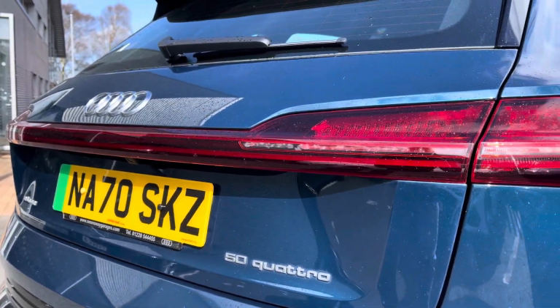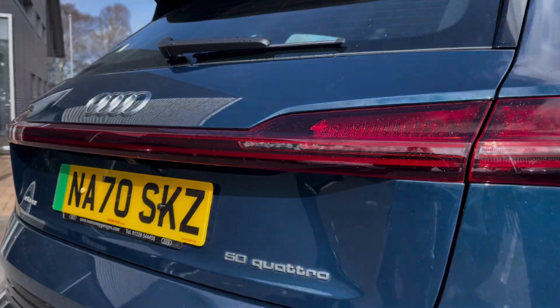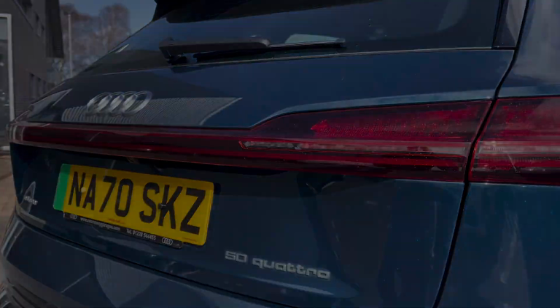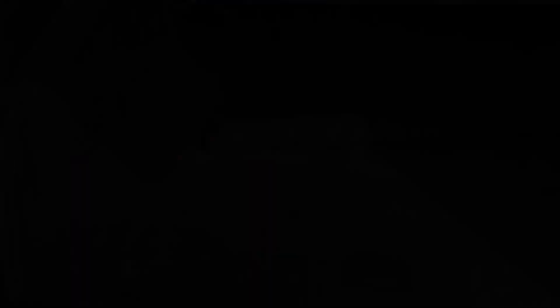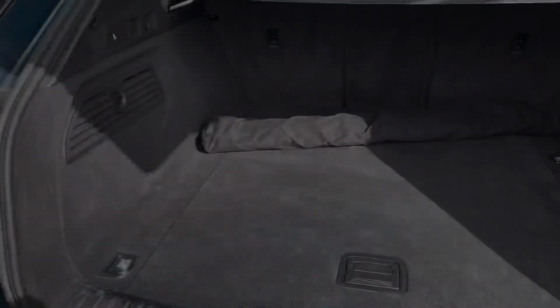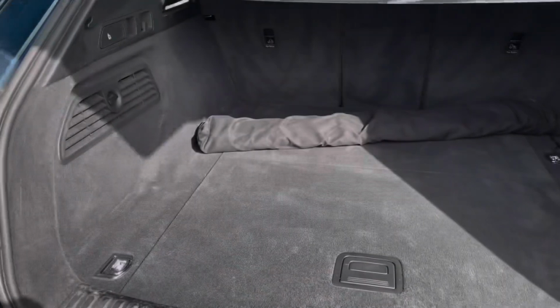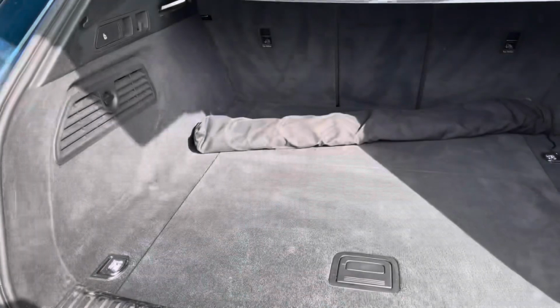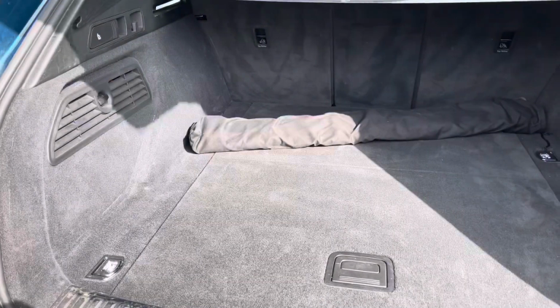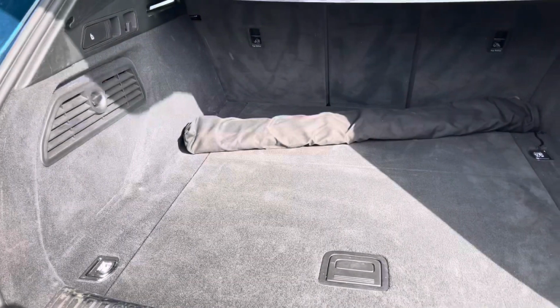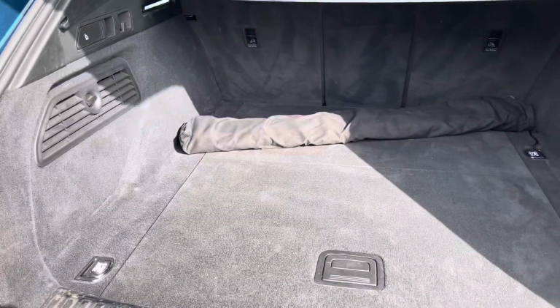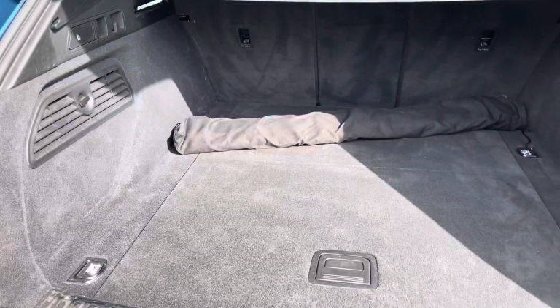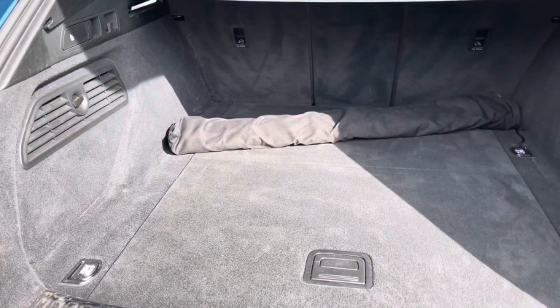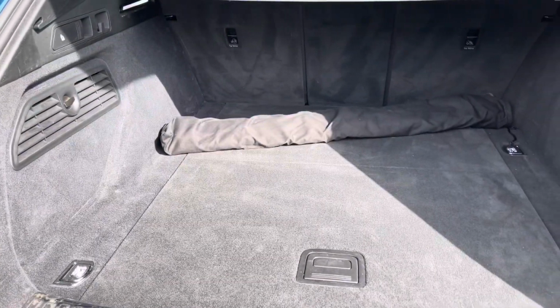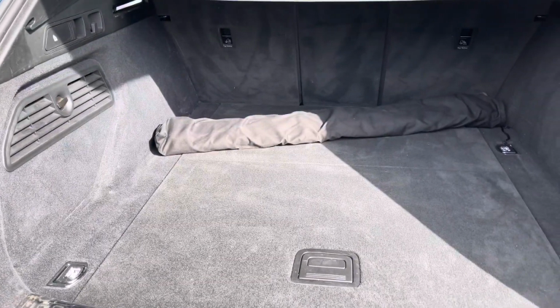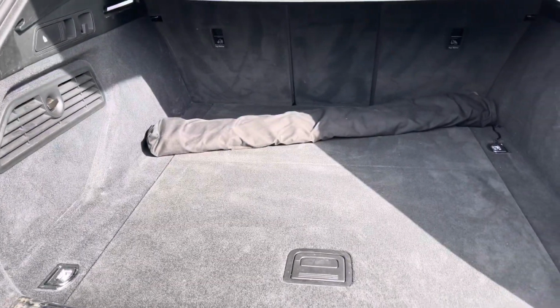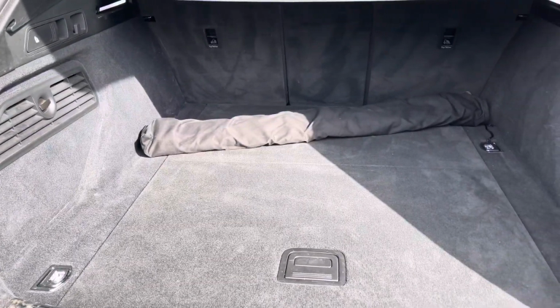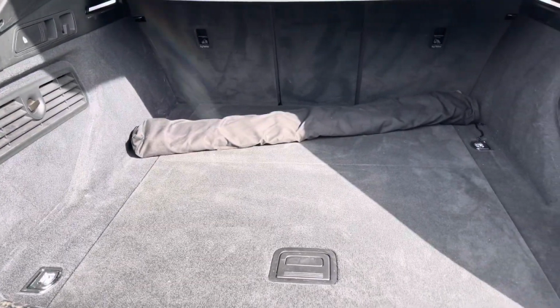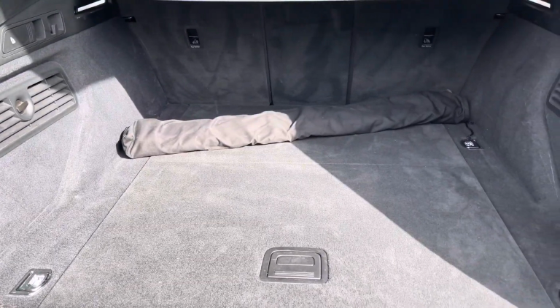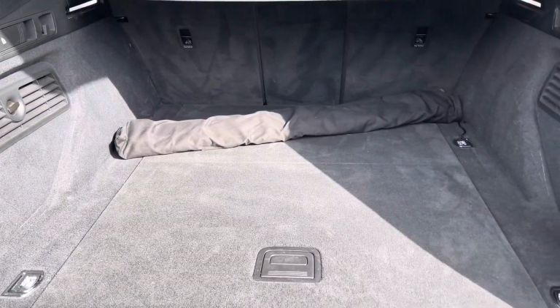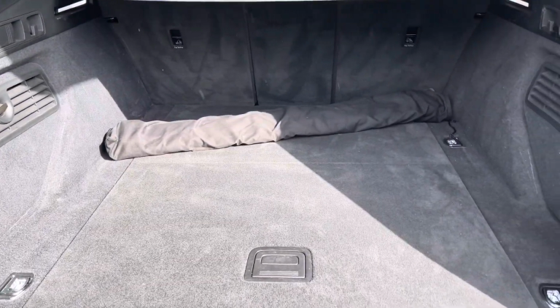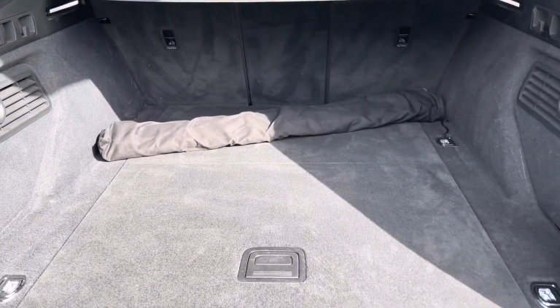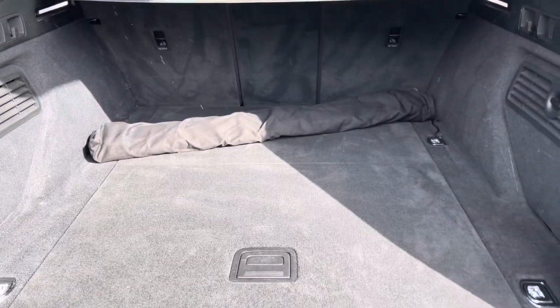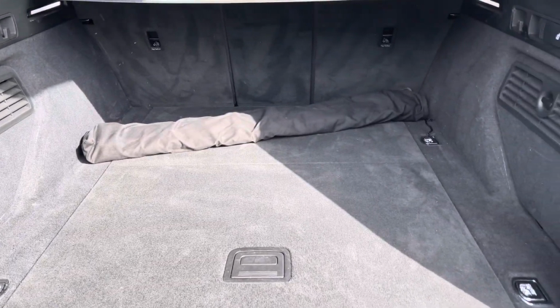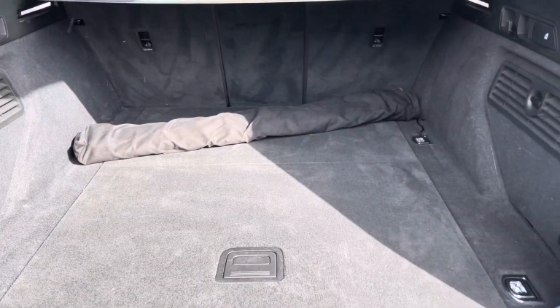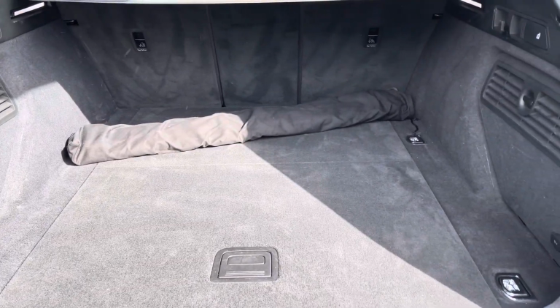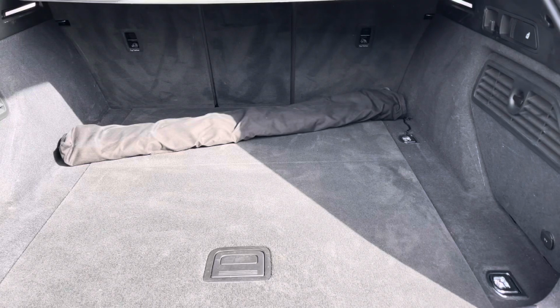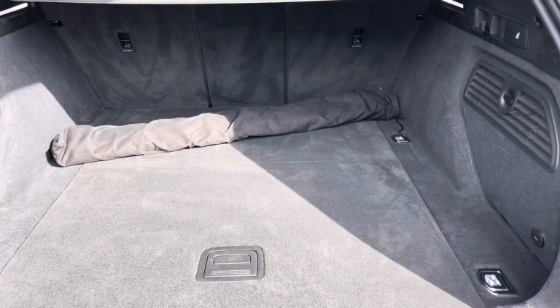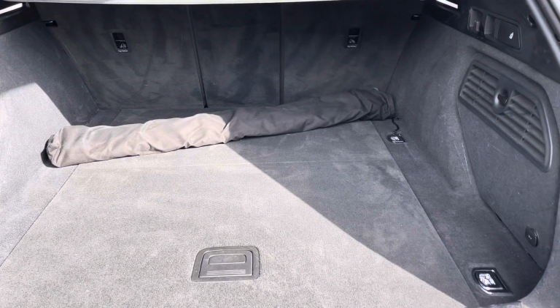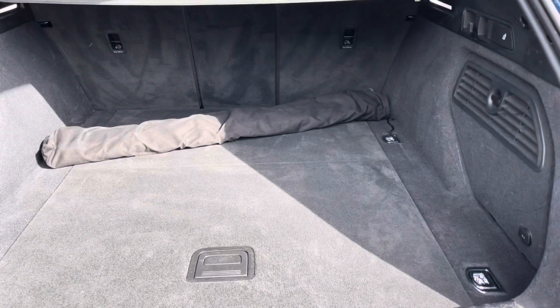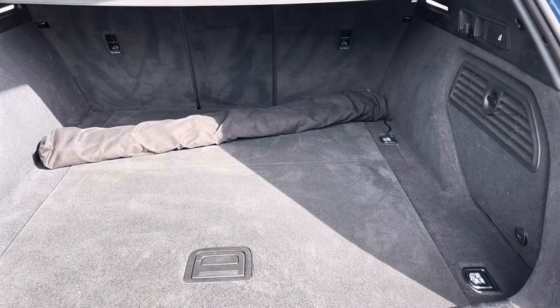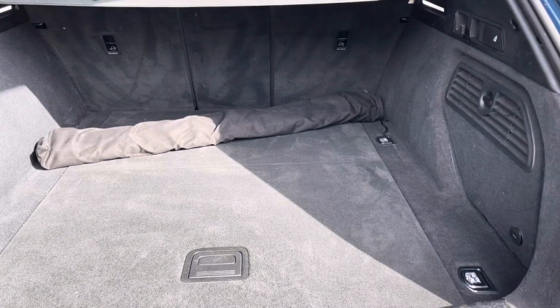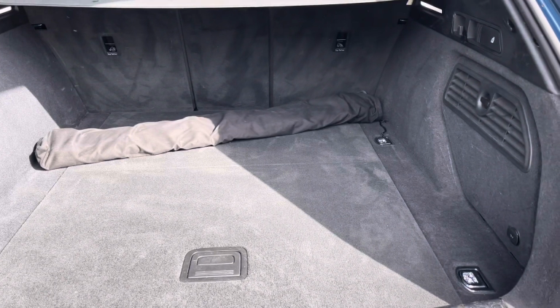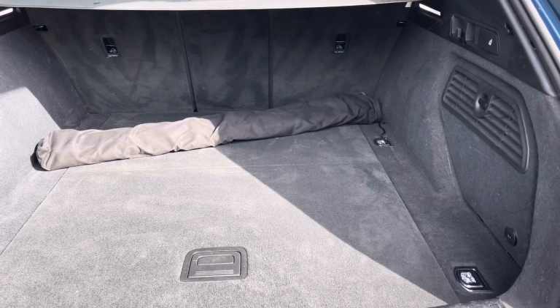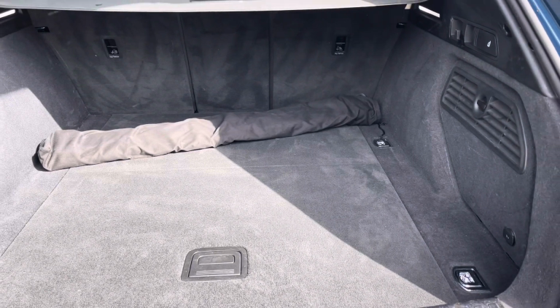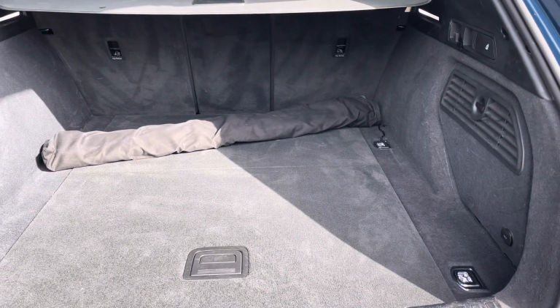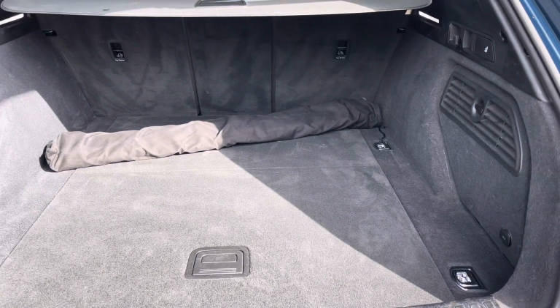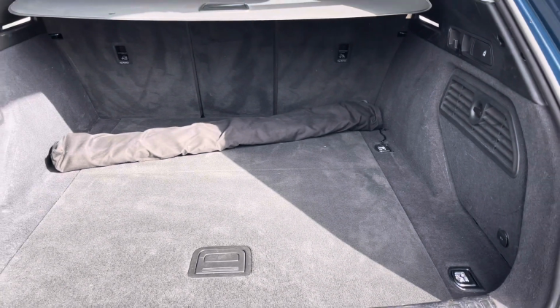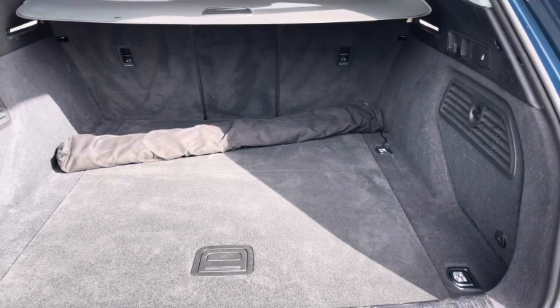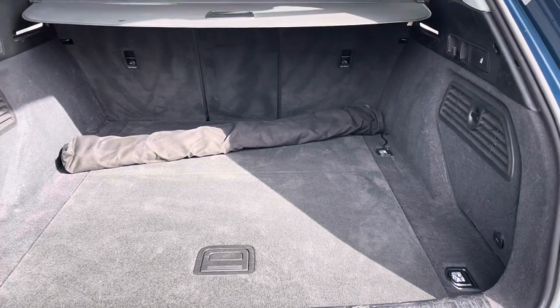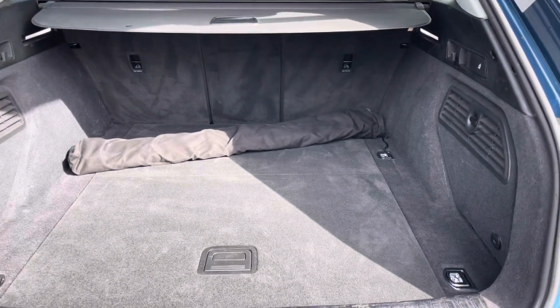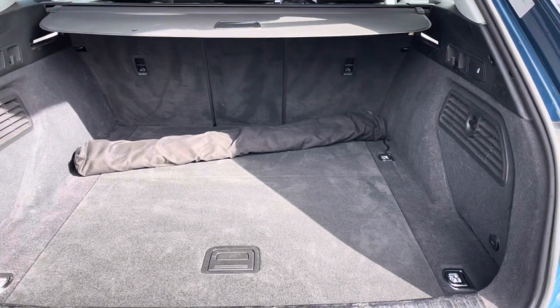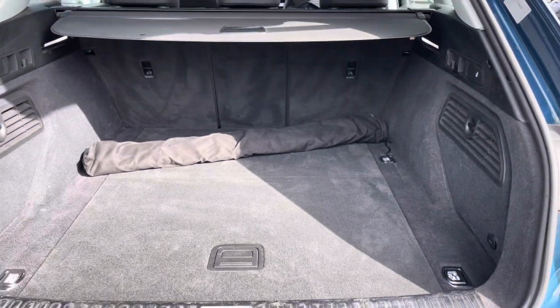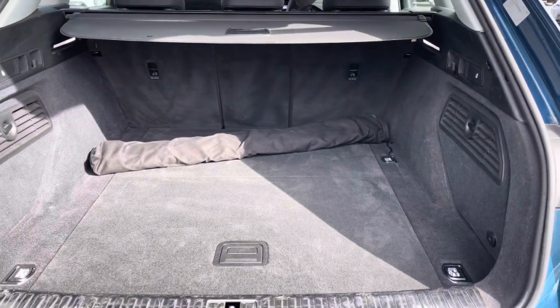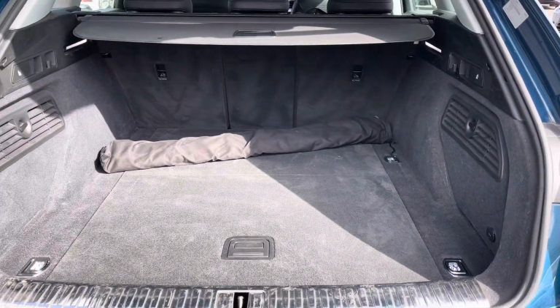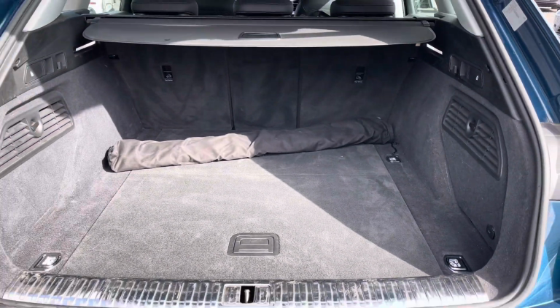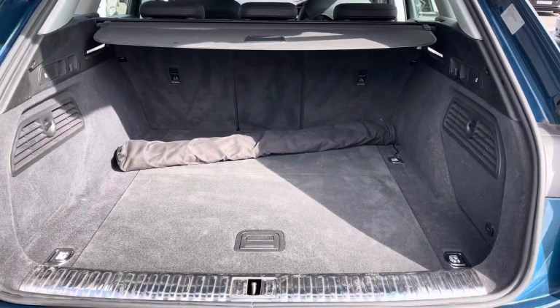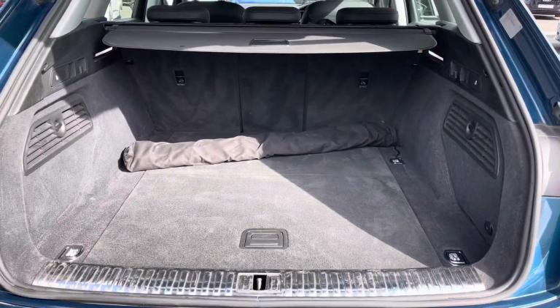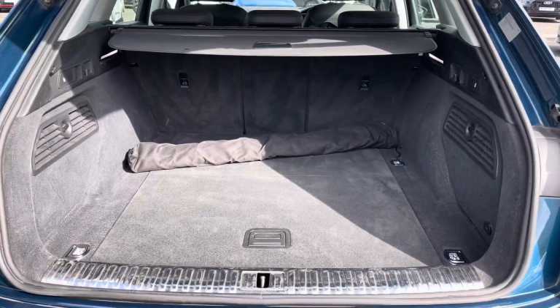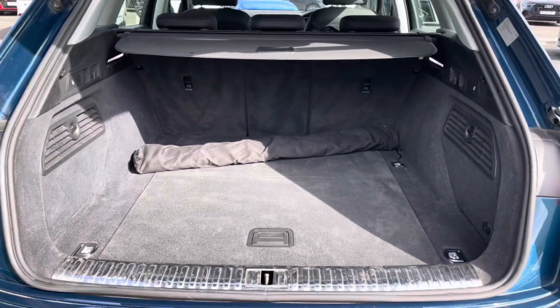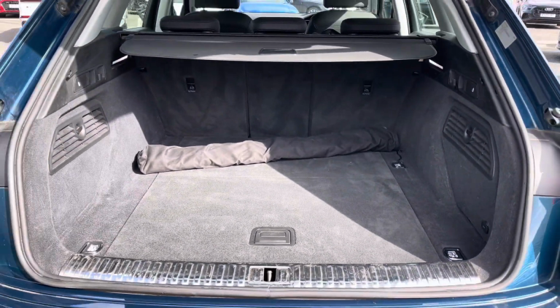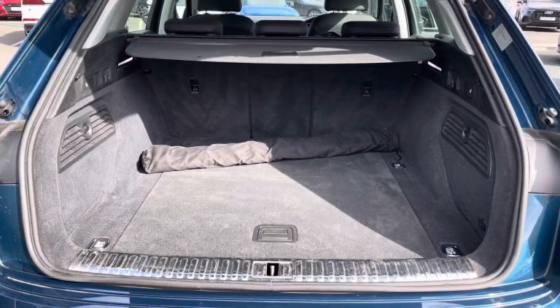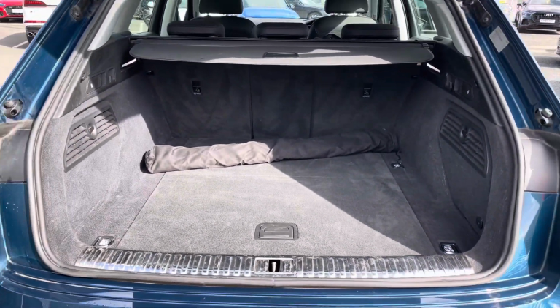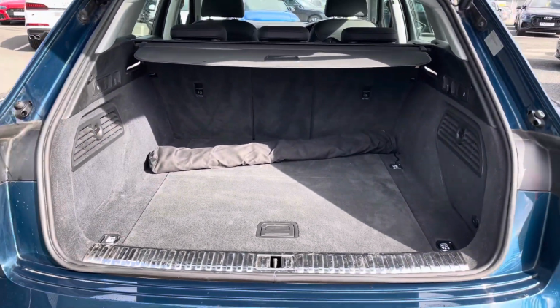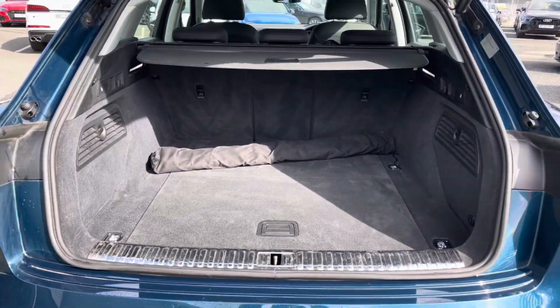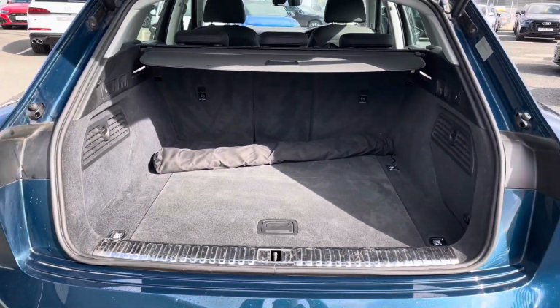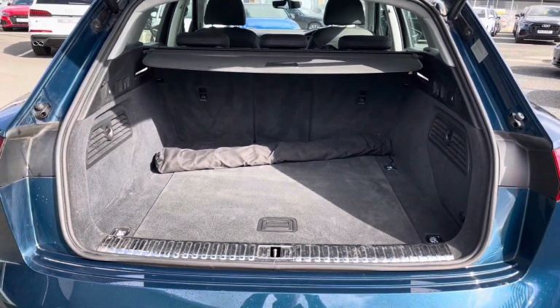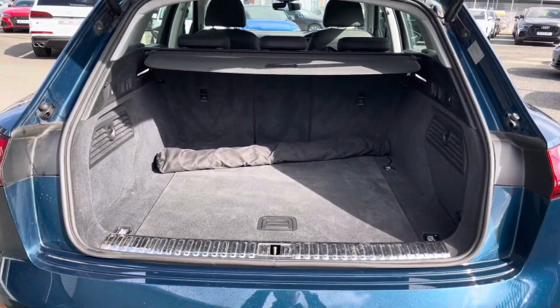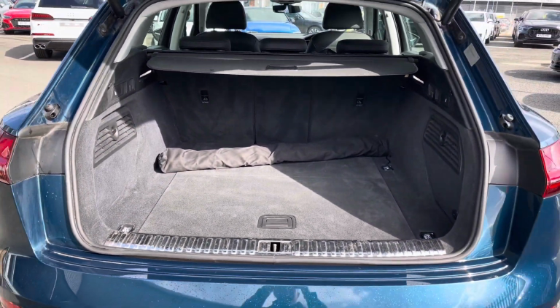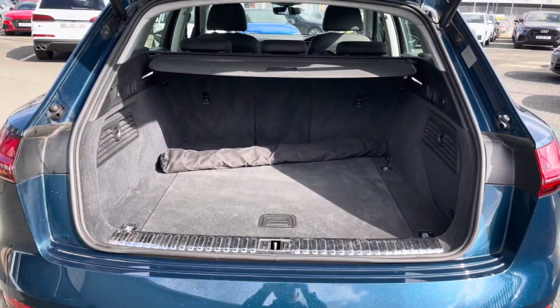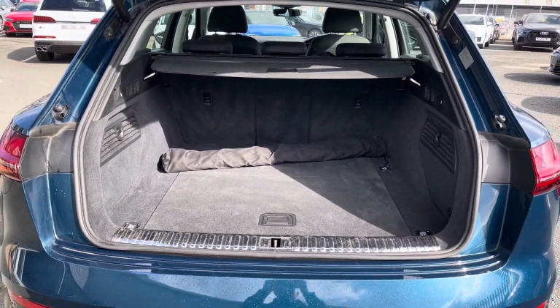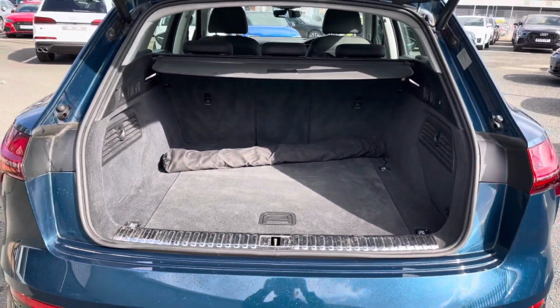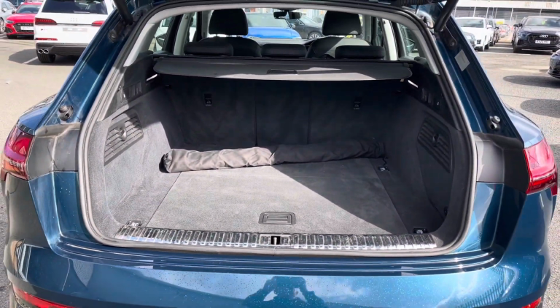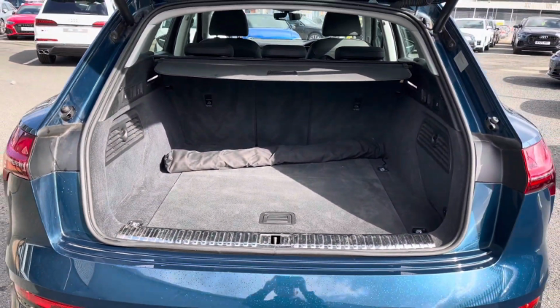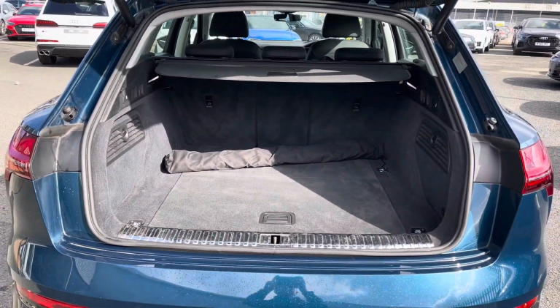It features a boot capacity of 660 litres which gives you plenty of space for your personal items as well as carrying shopping and your charging cables.